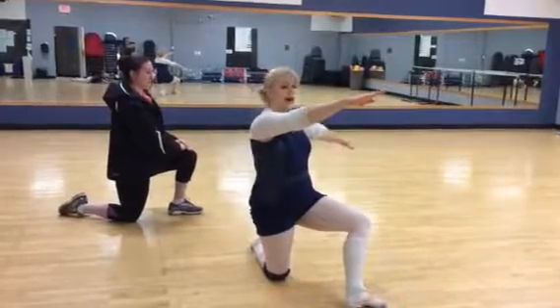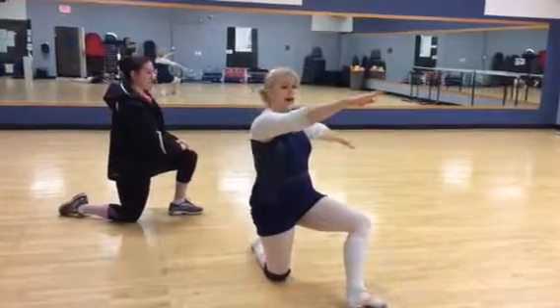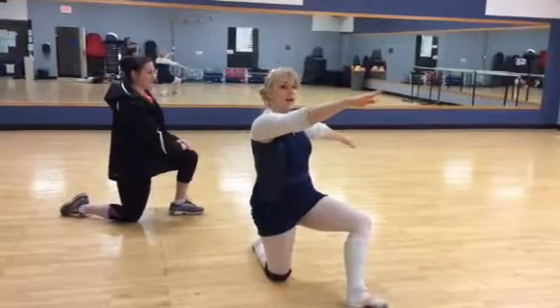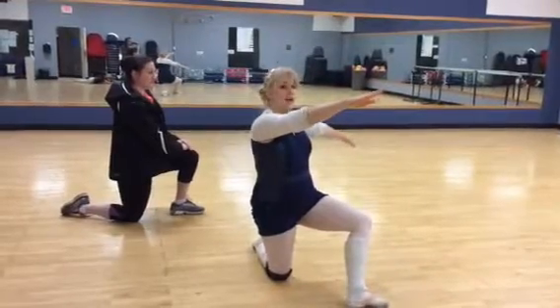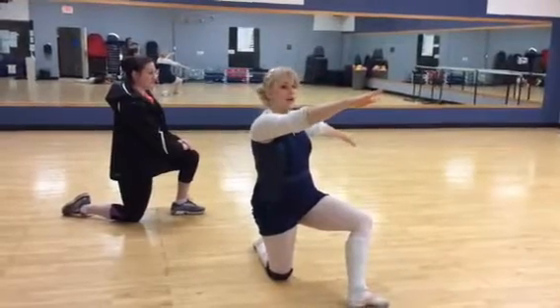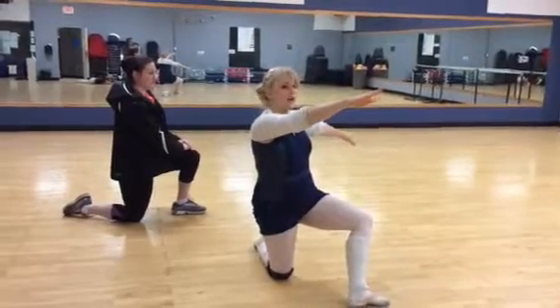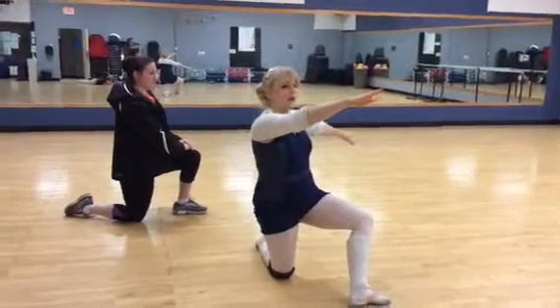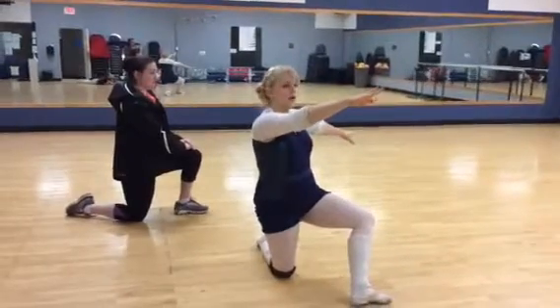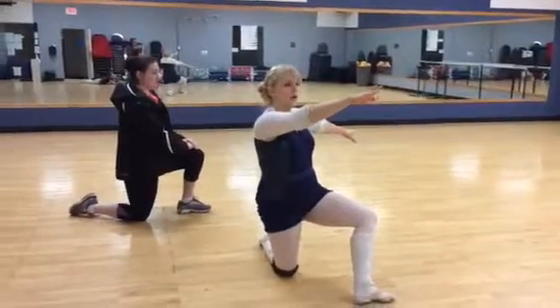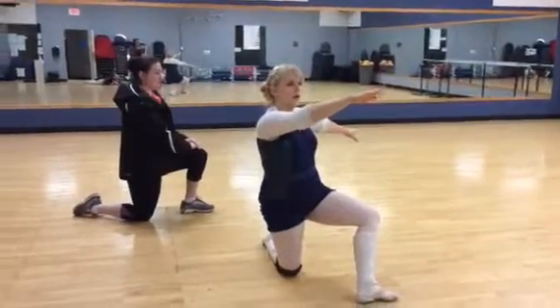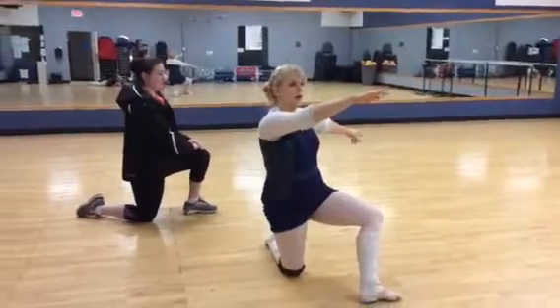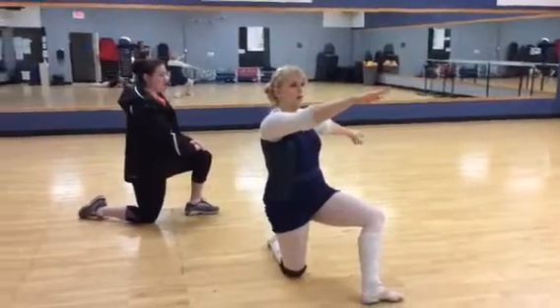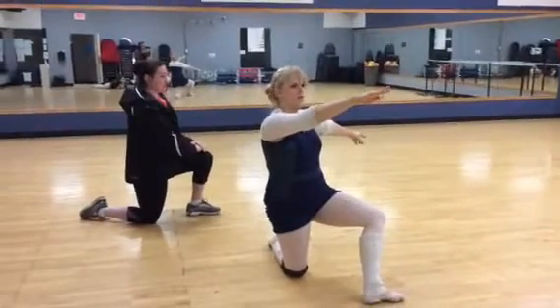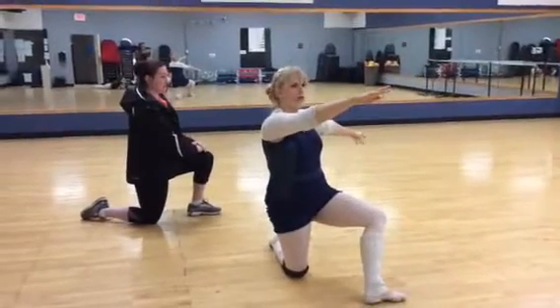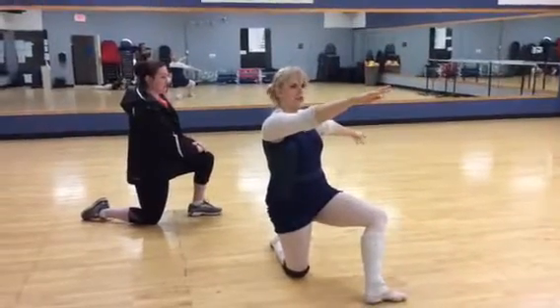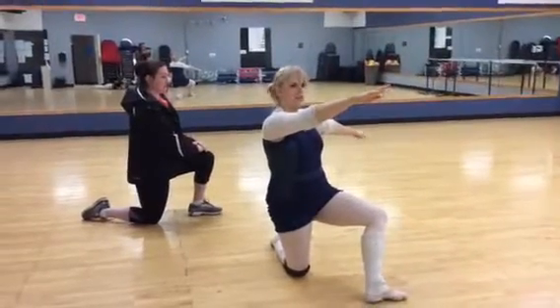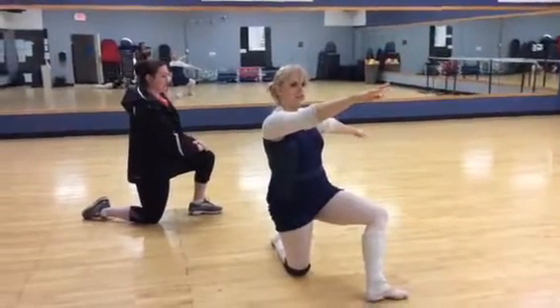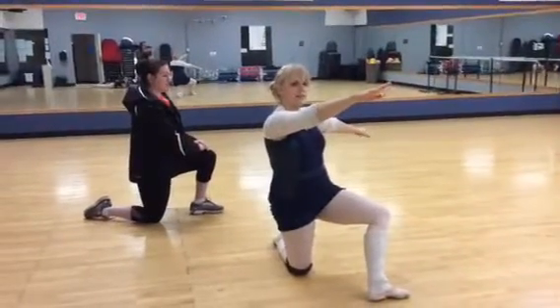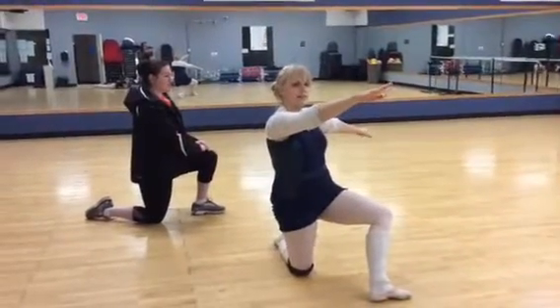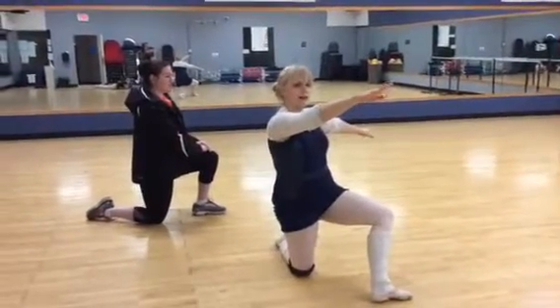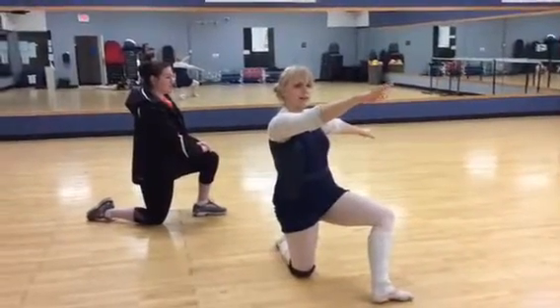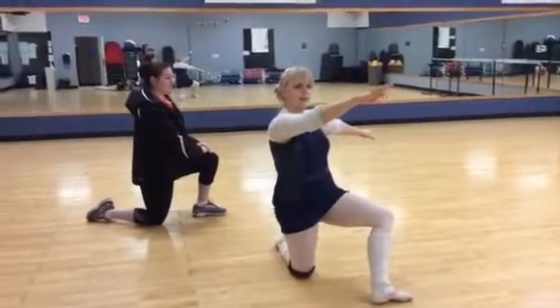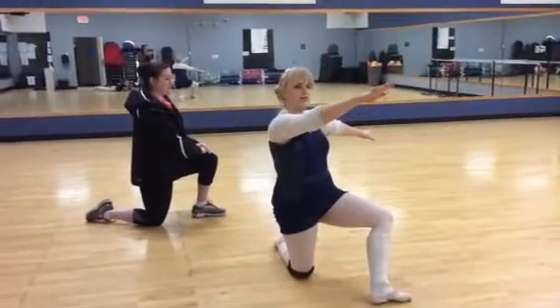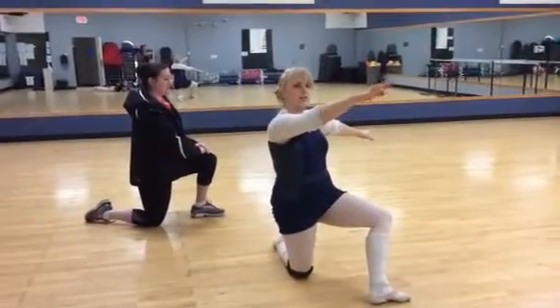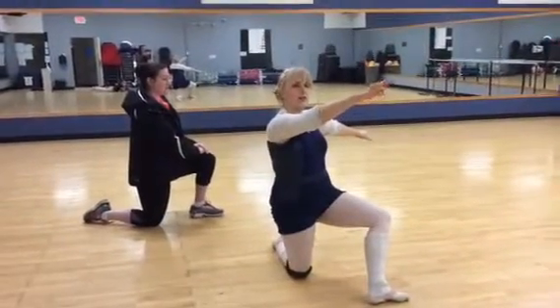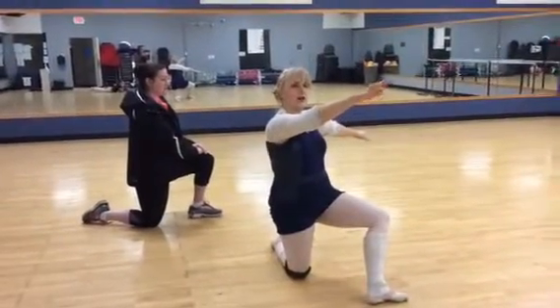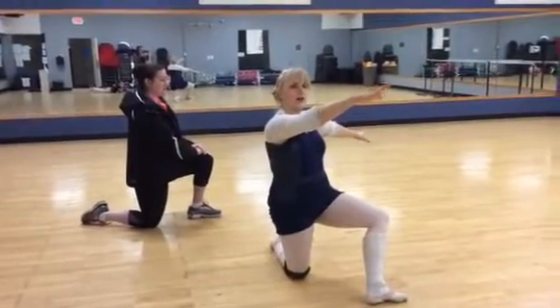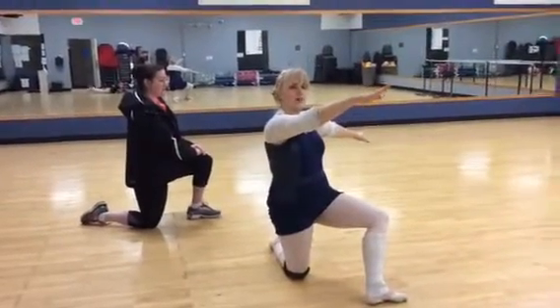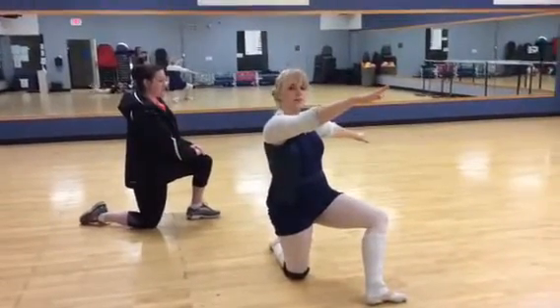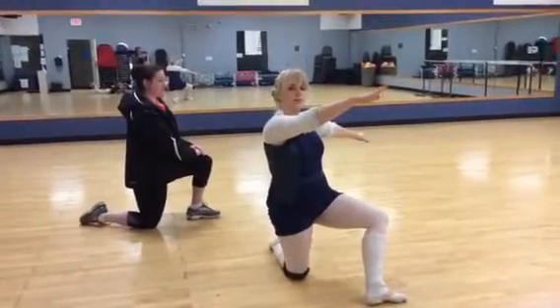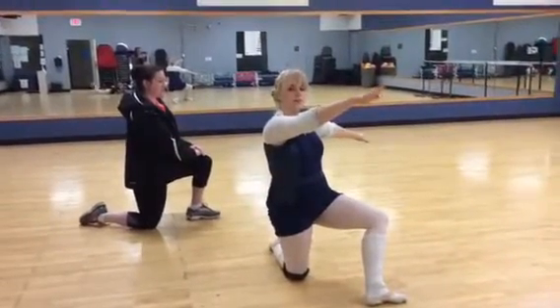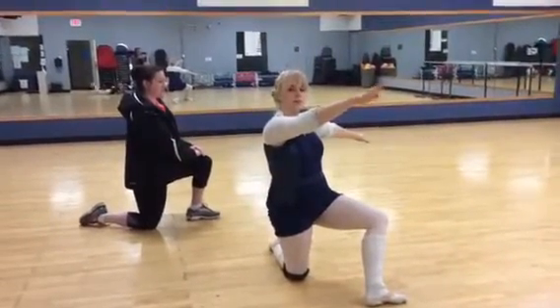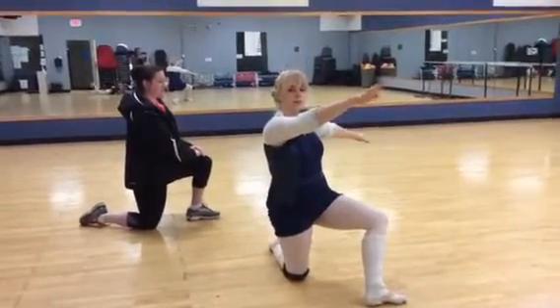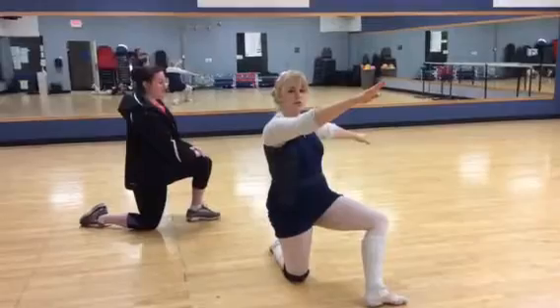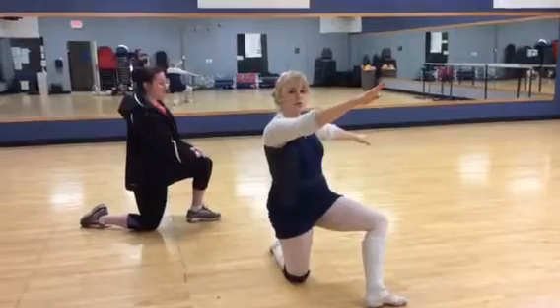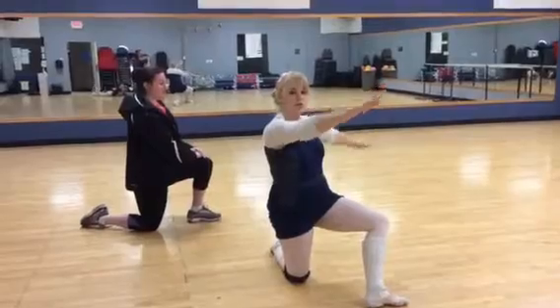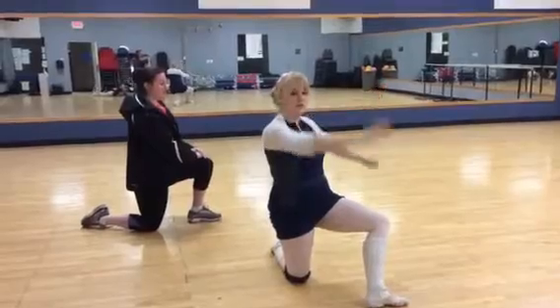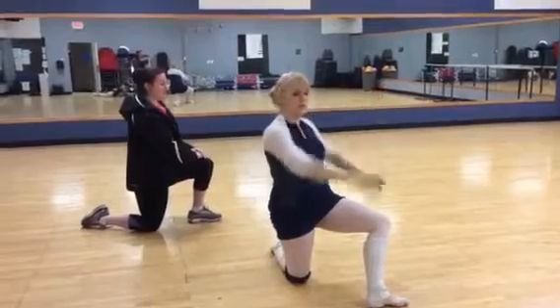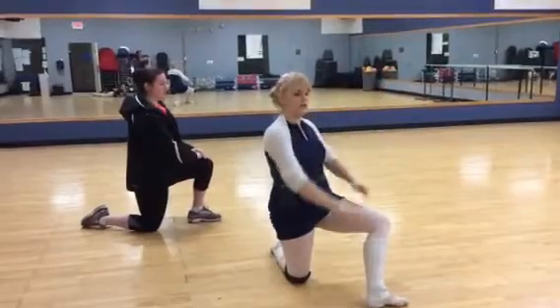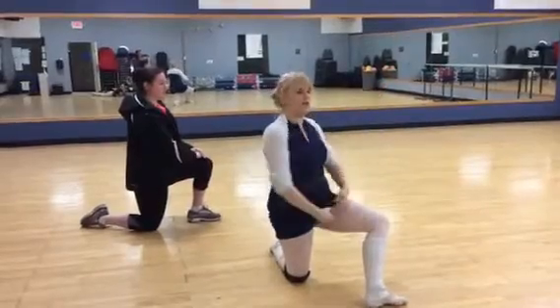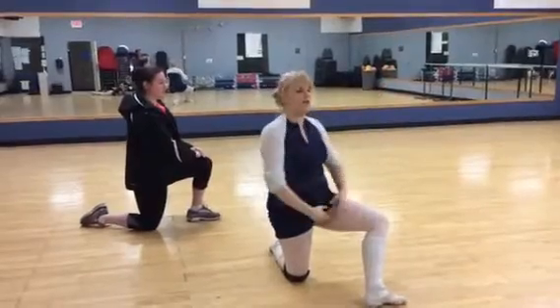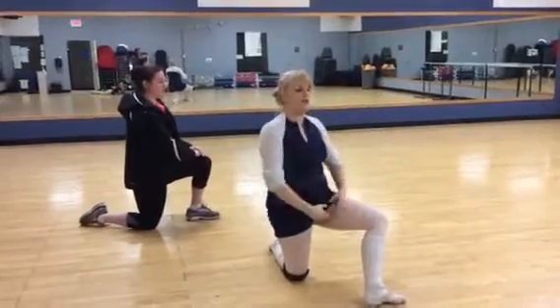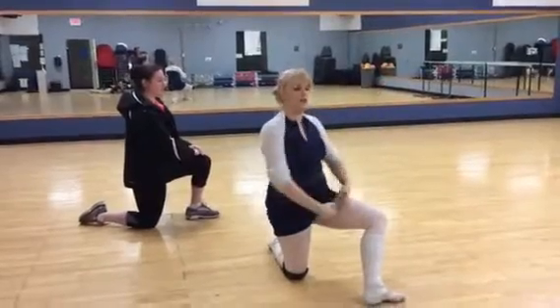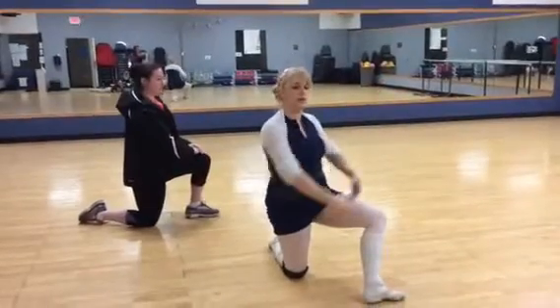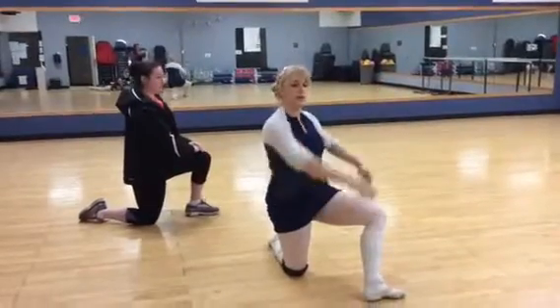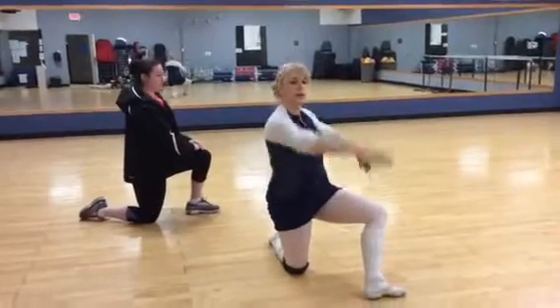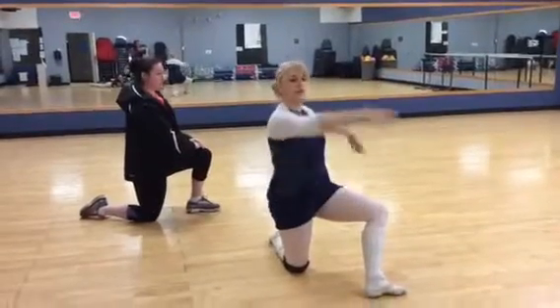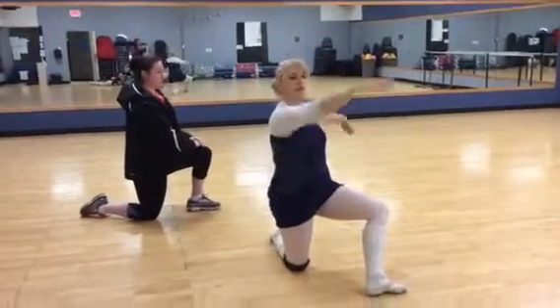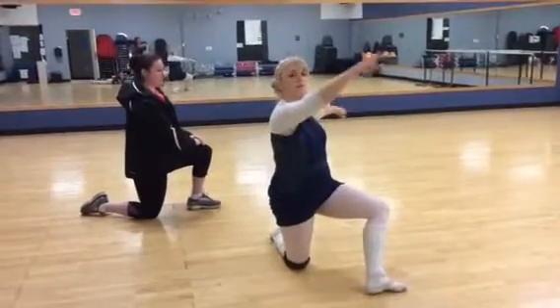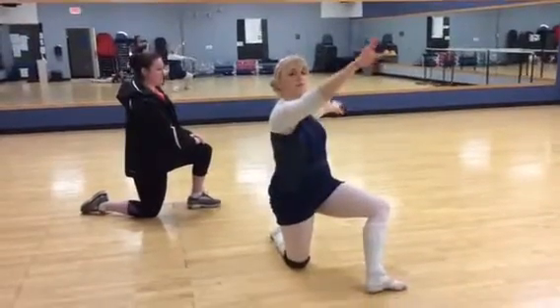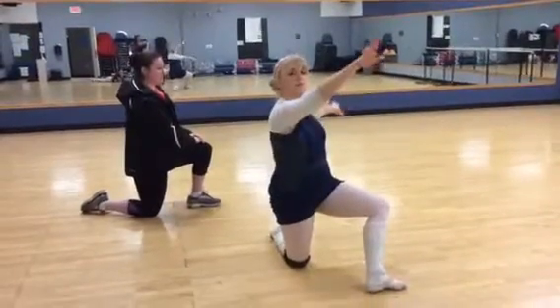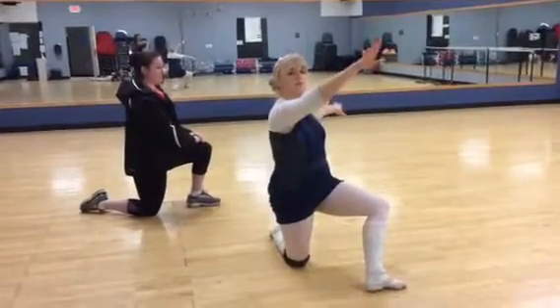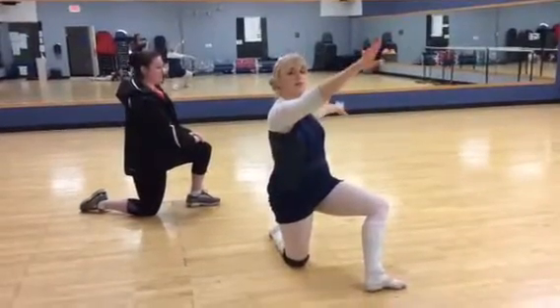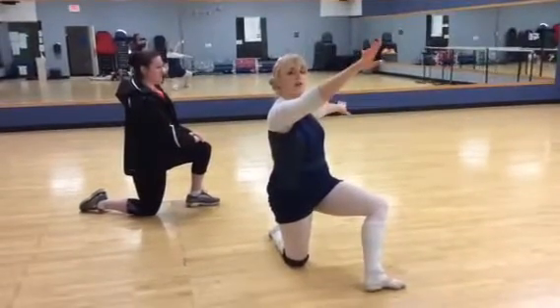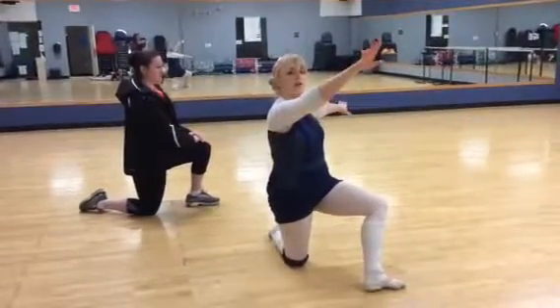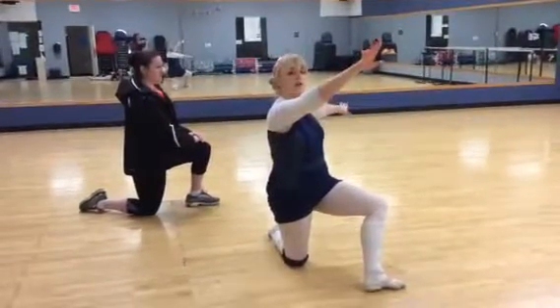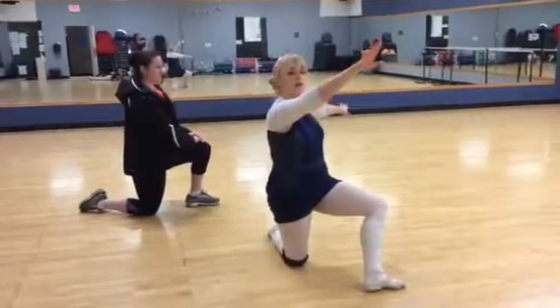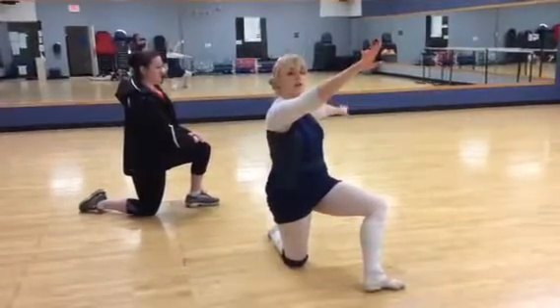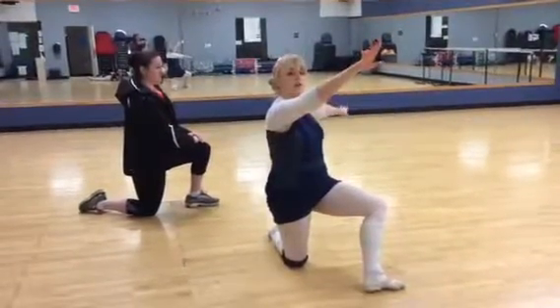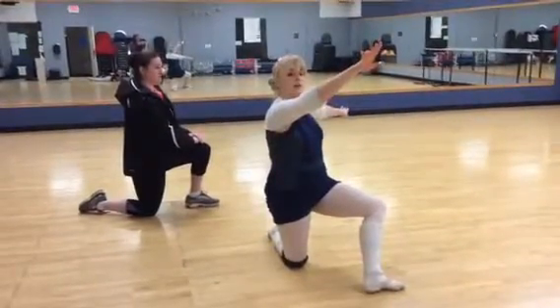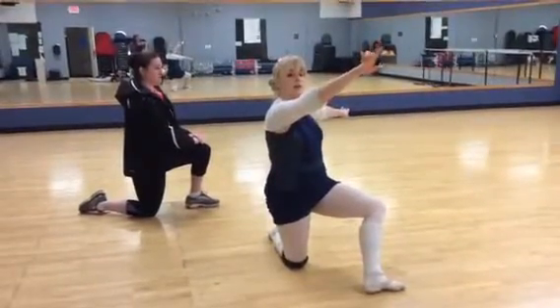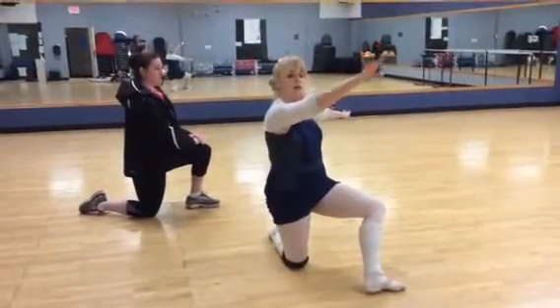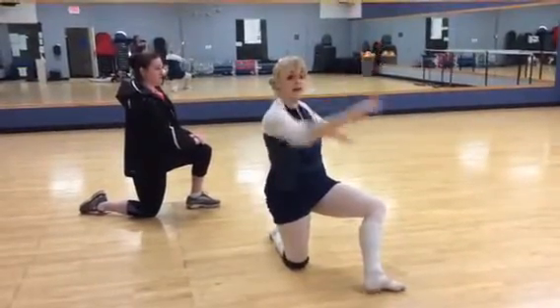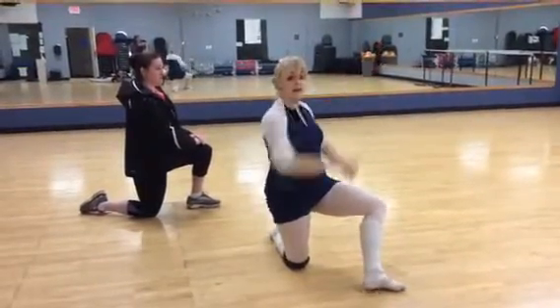And on the word rise, I believe, the moms do the same thing. So you guys are putting your arms up together. Okay?